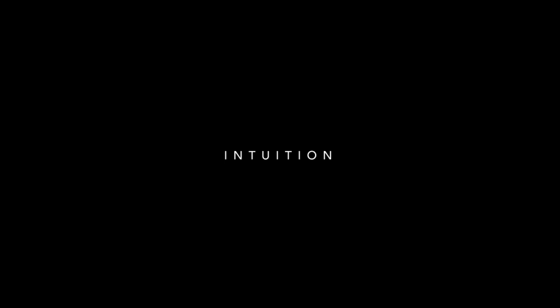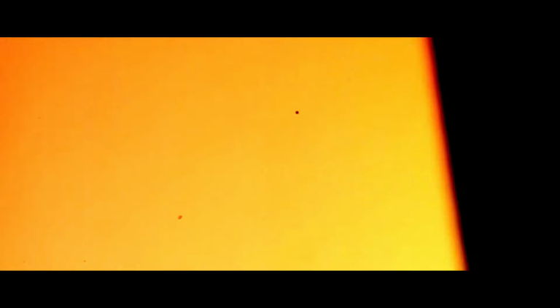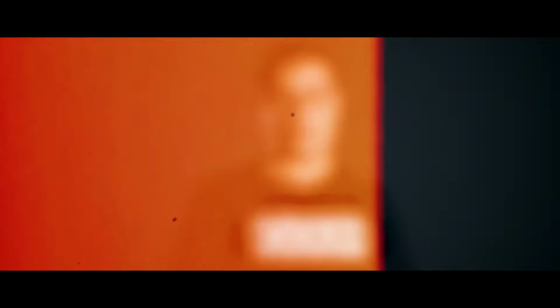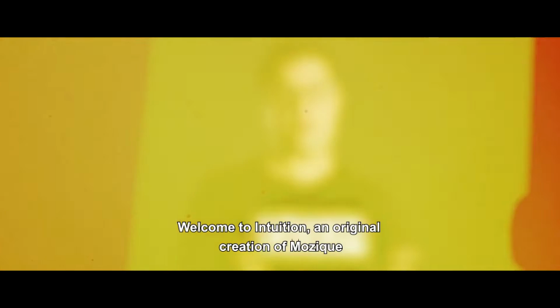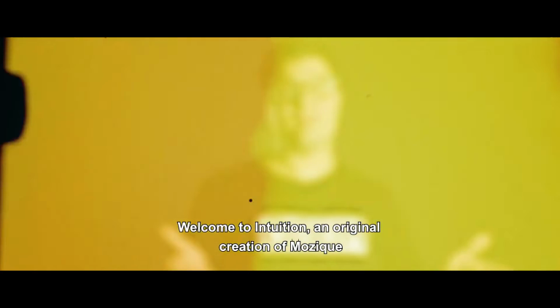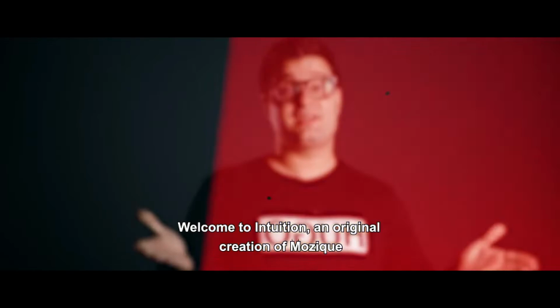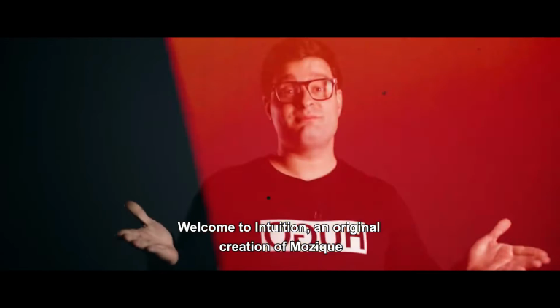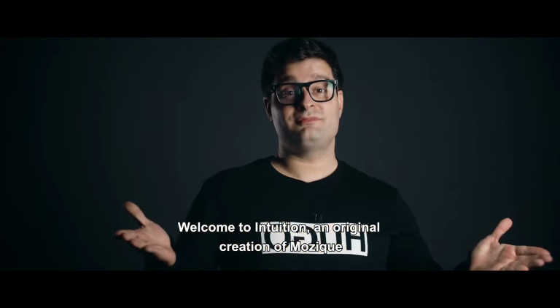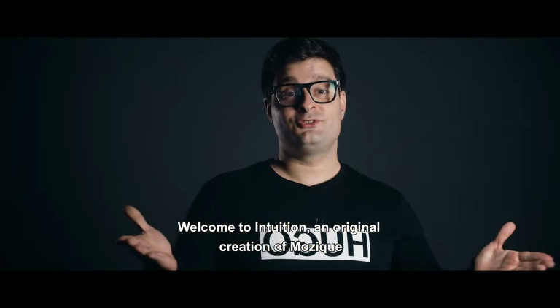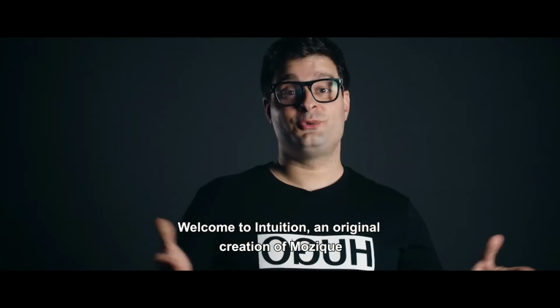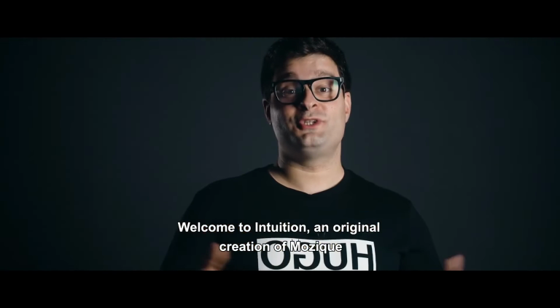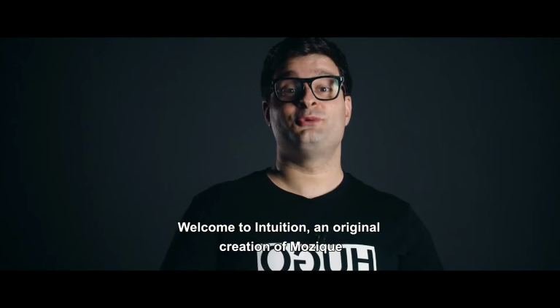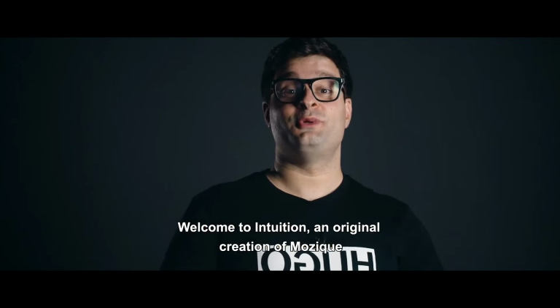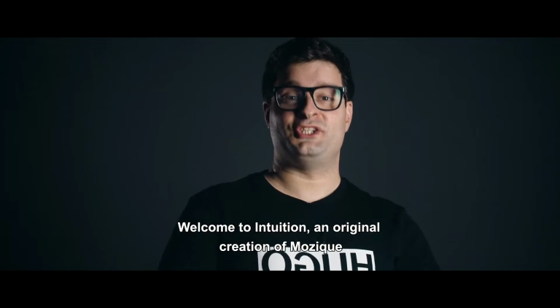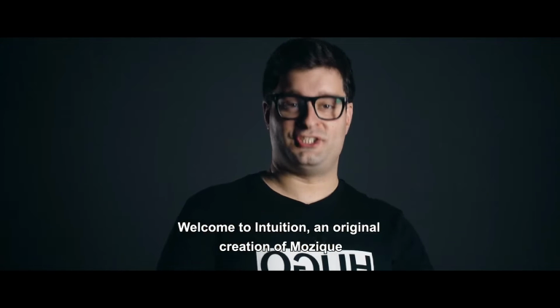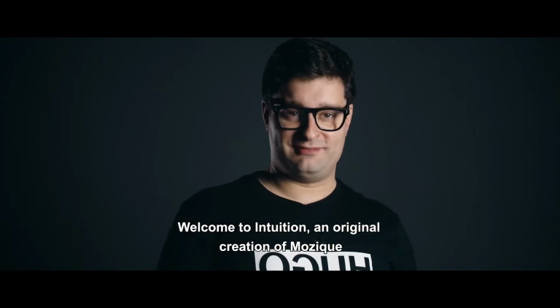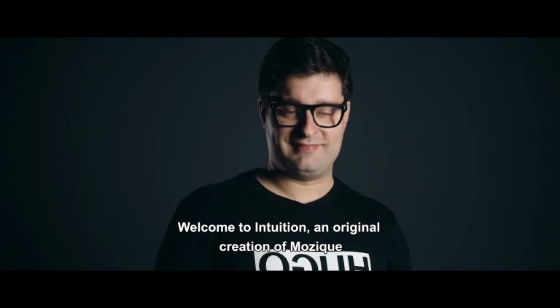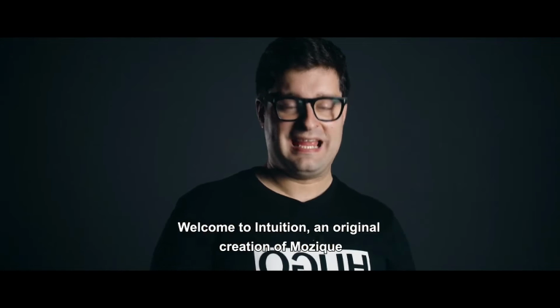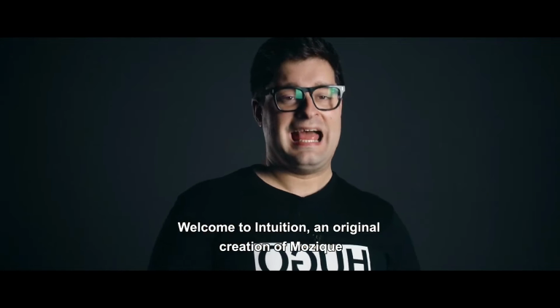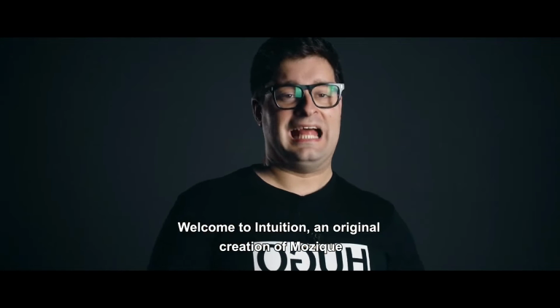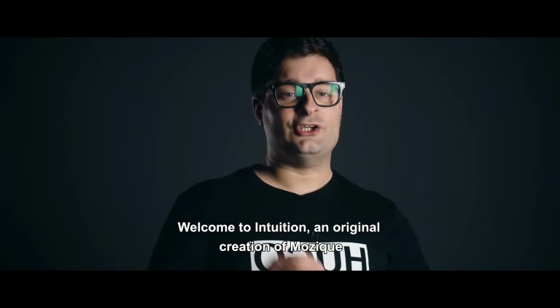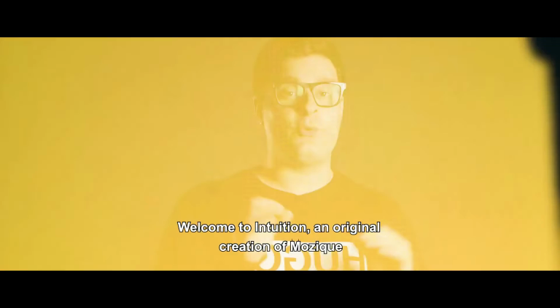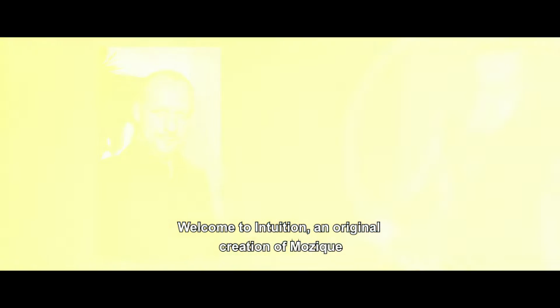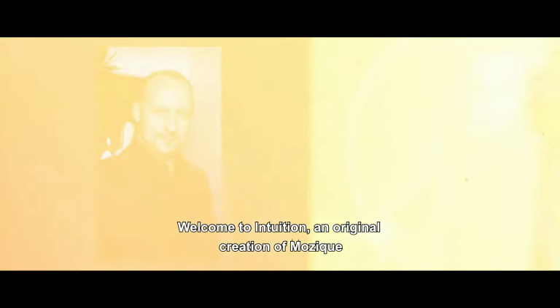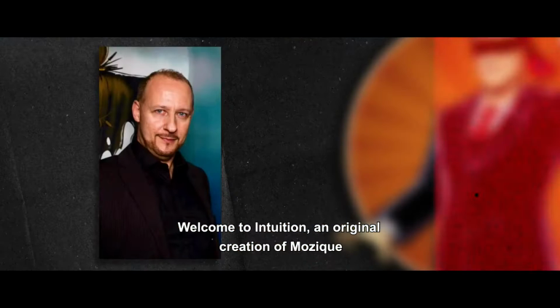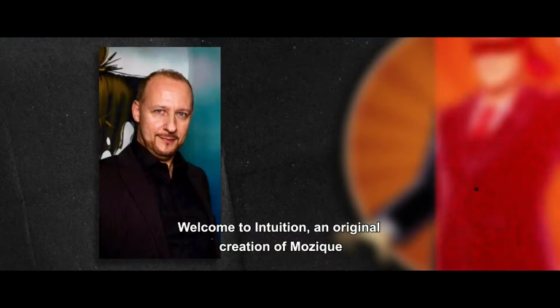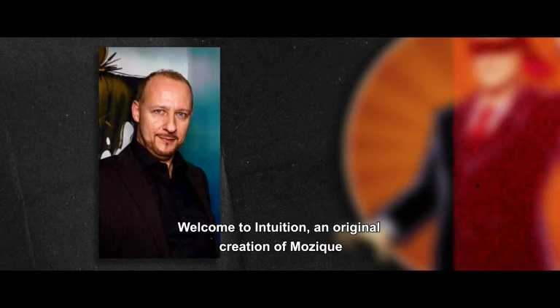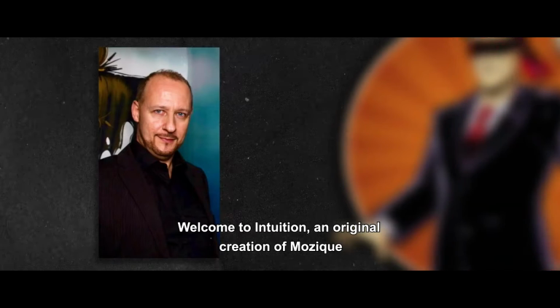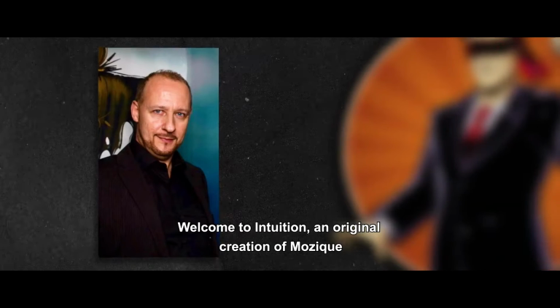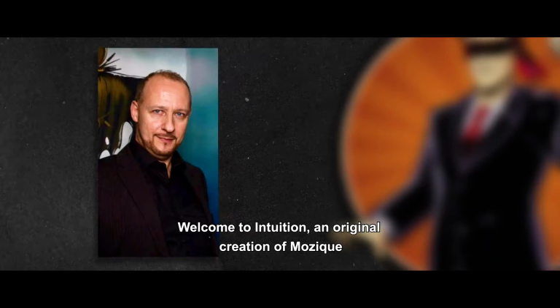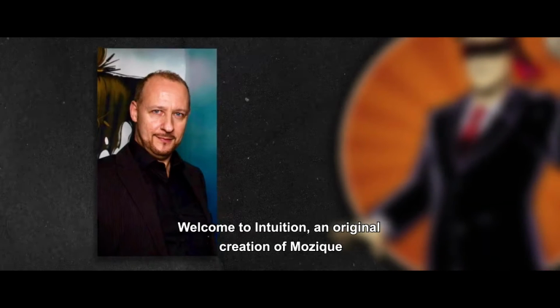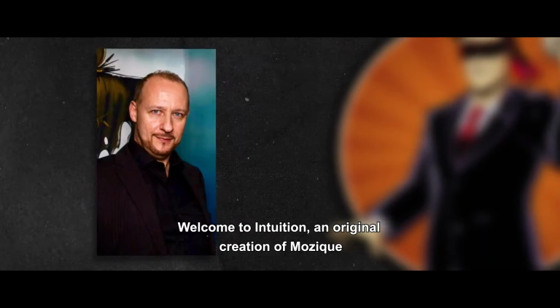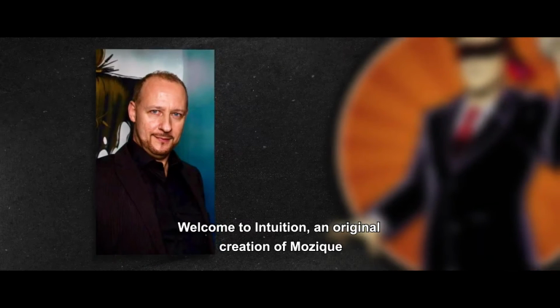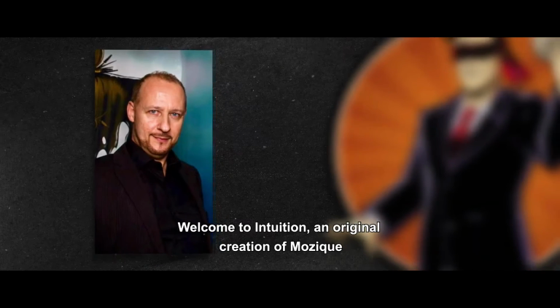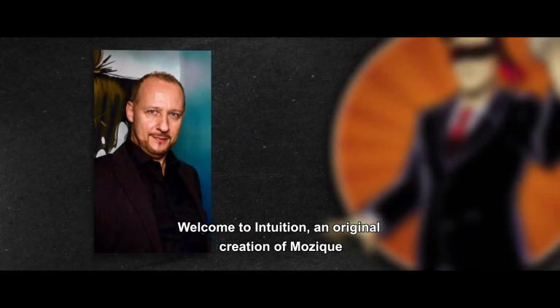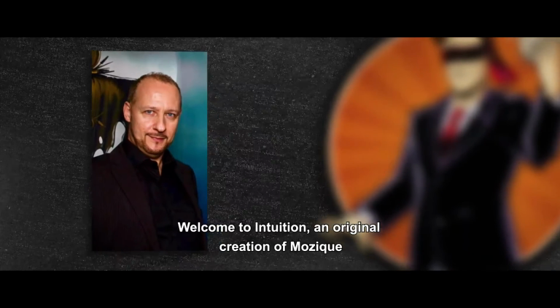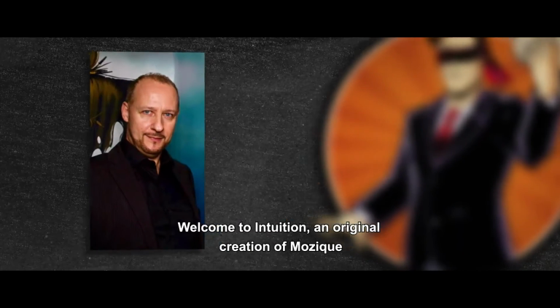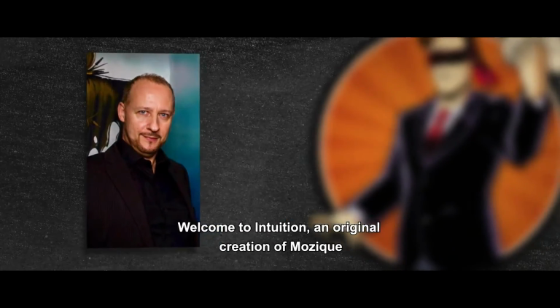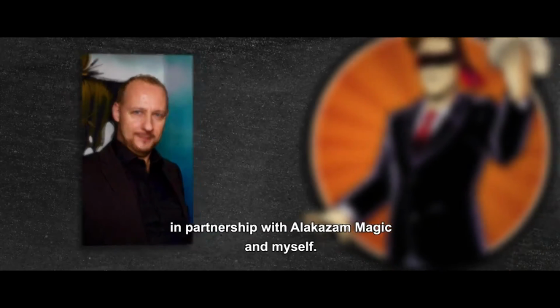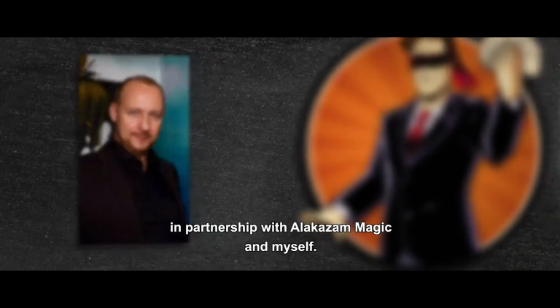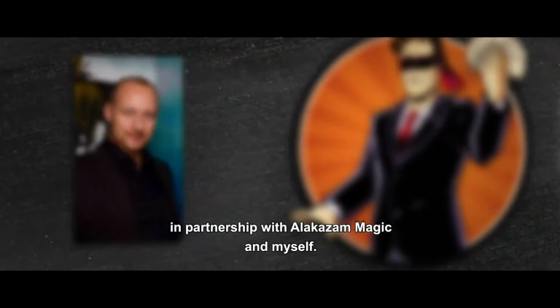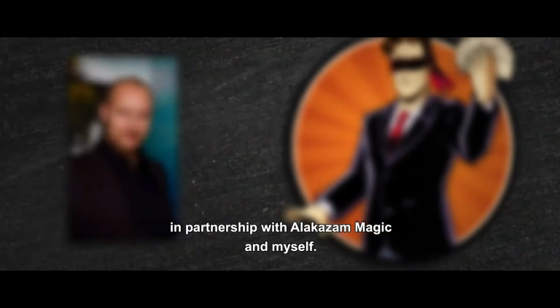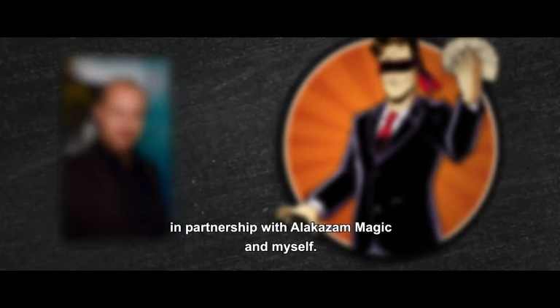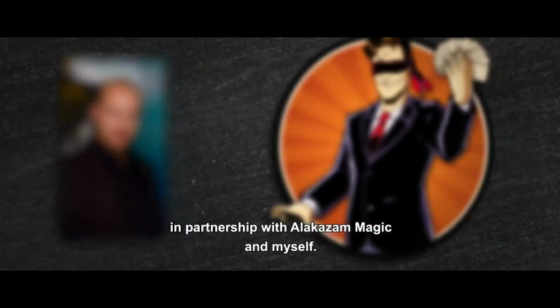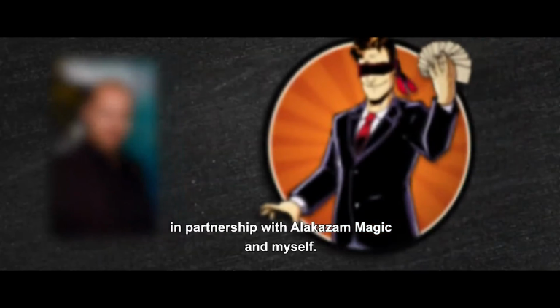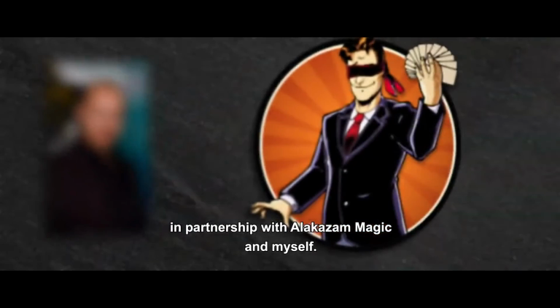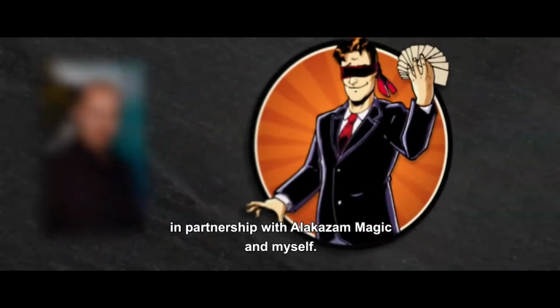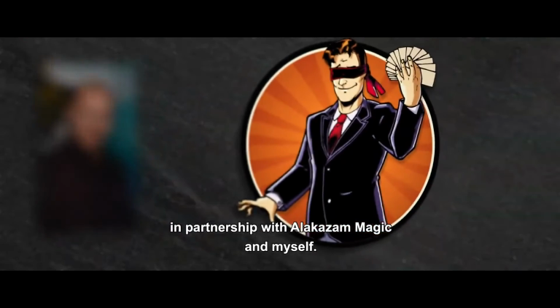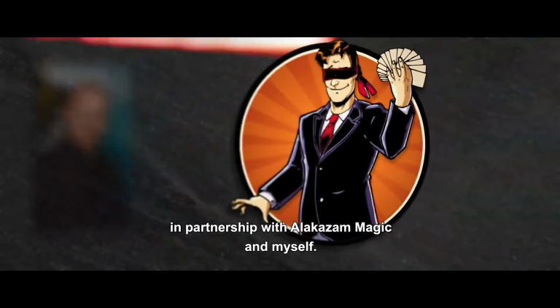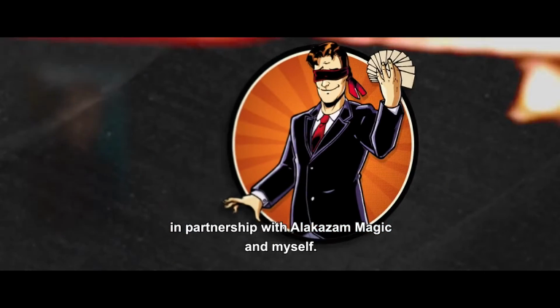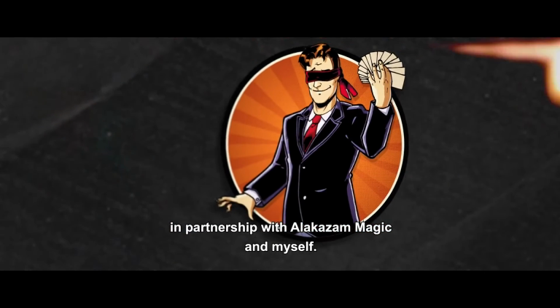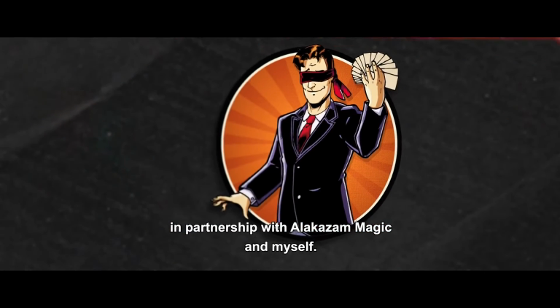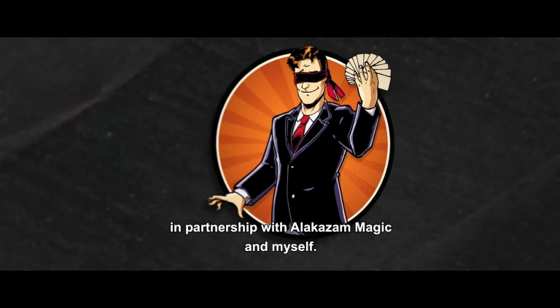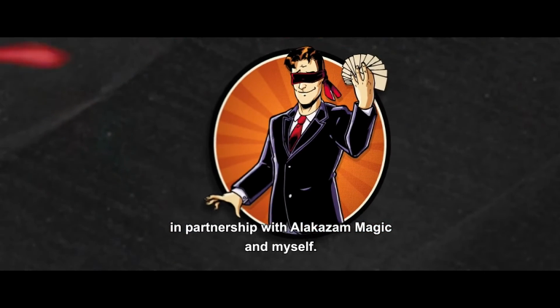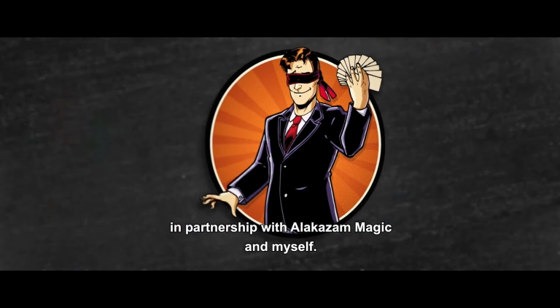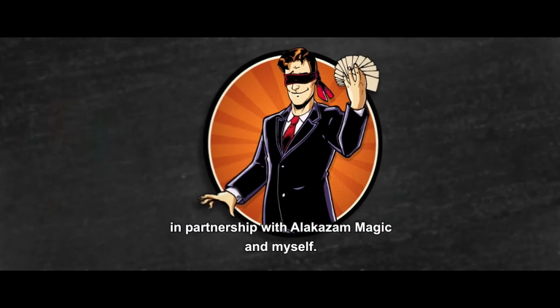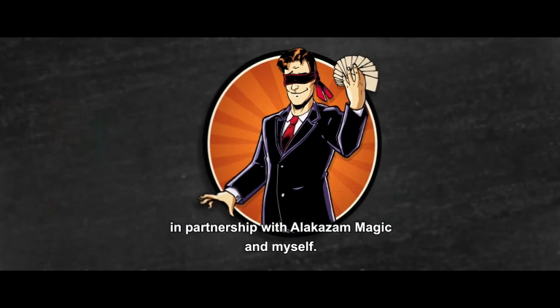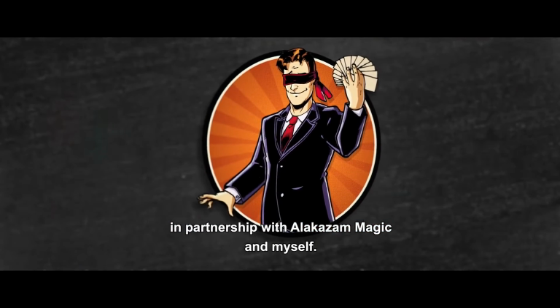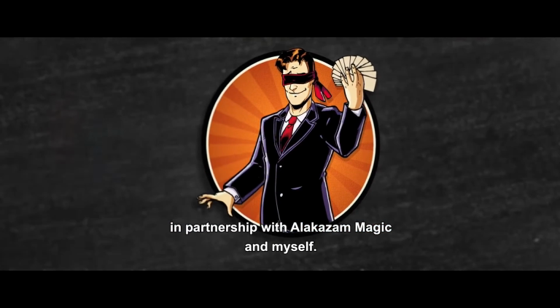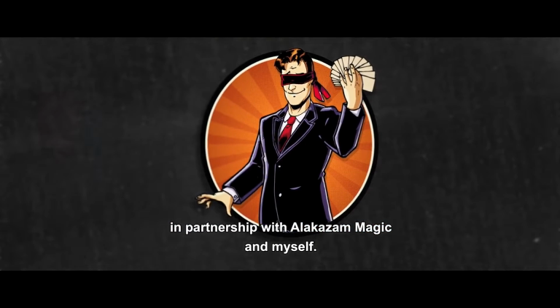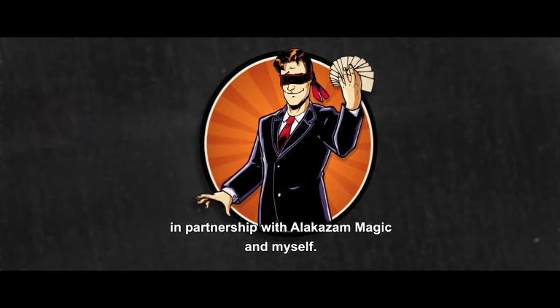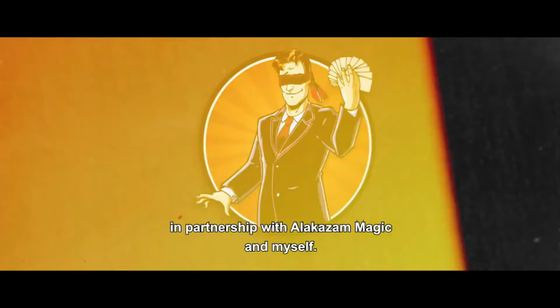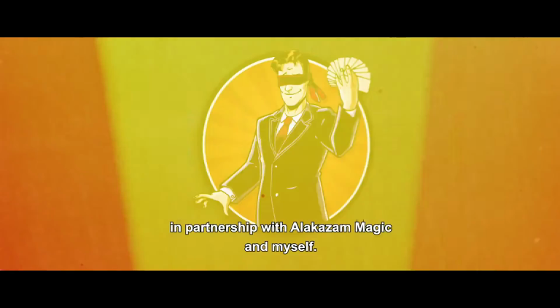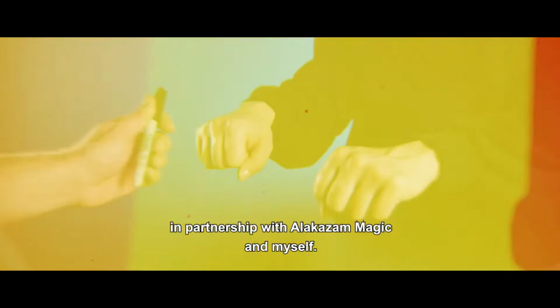Welcome to Intuition, an original creation in partnership with Alakazam Magic and myself.